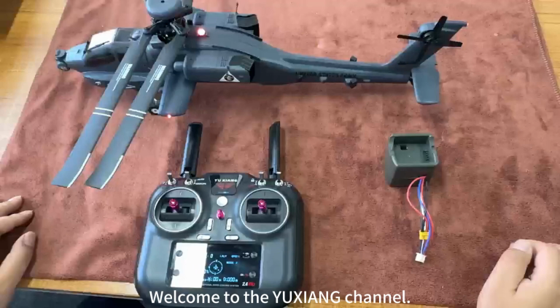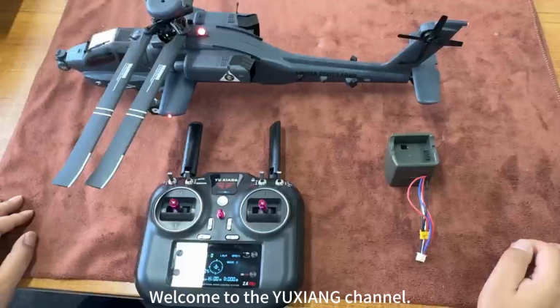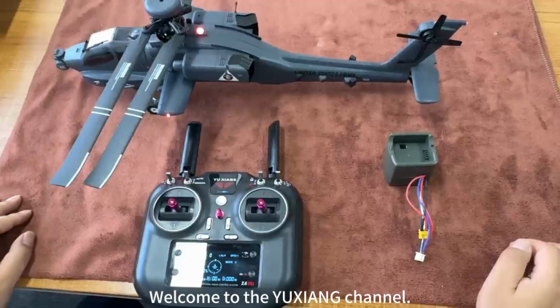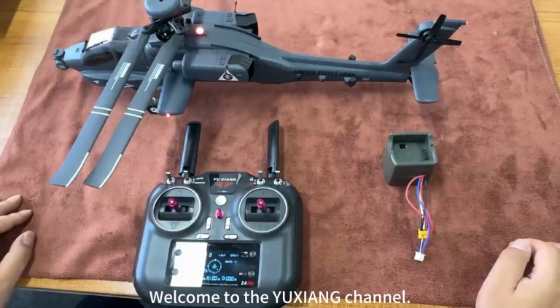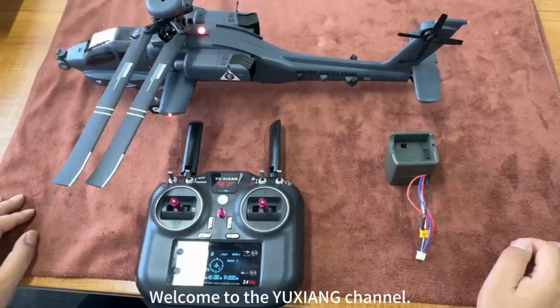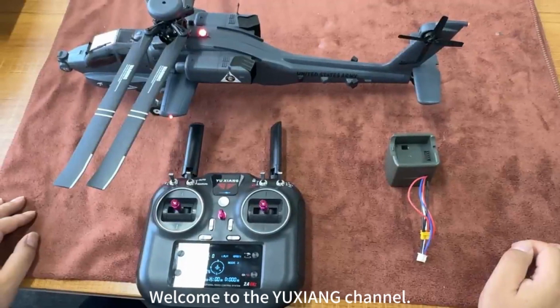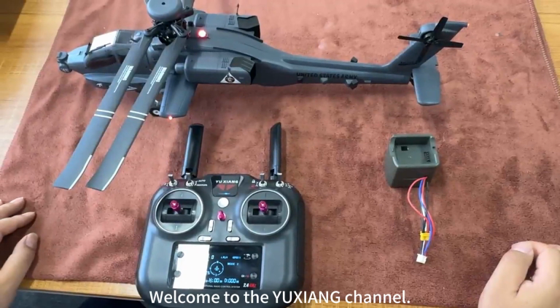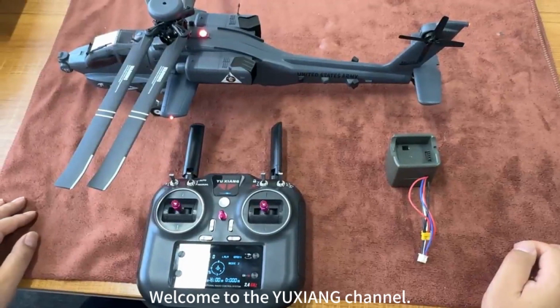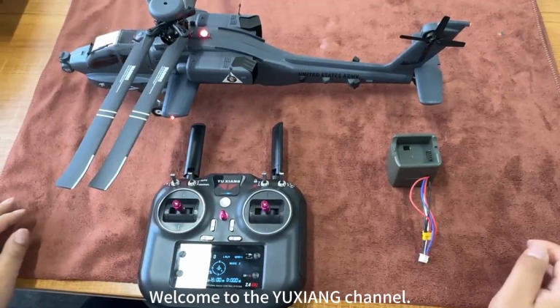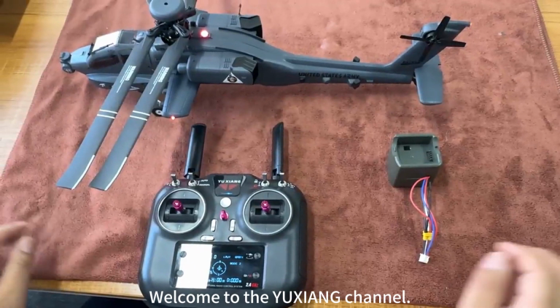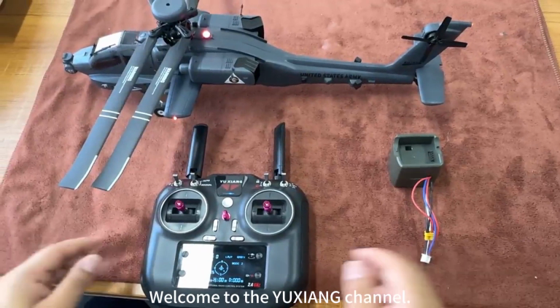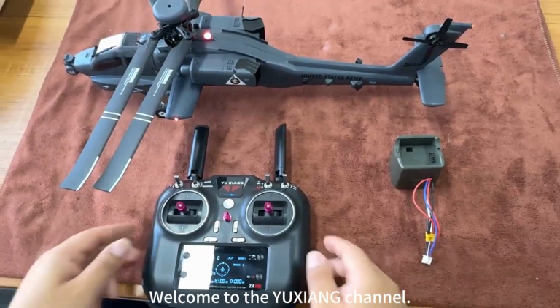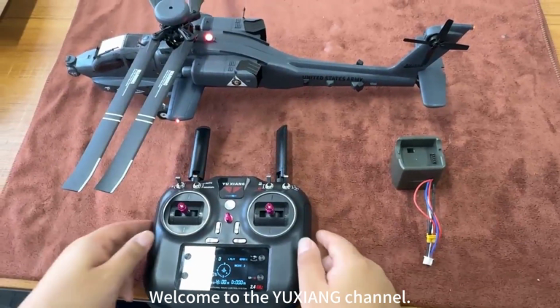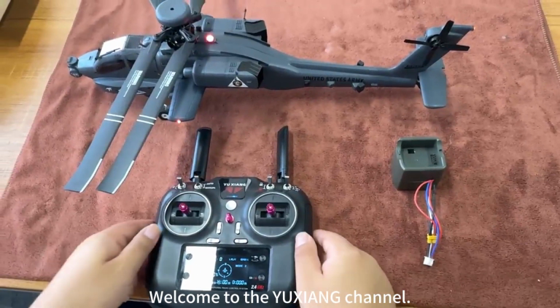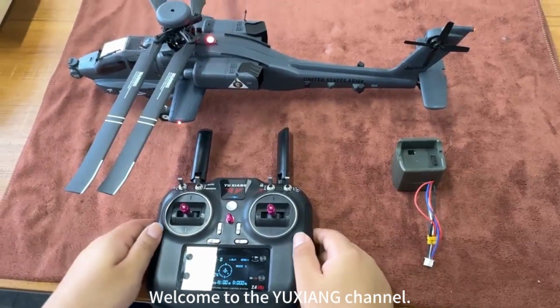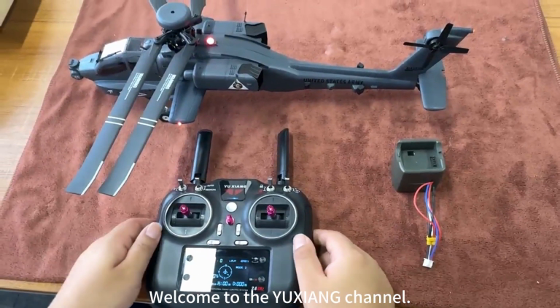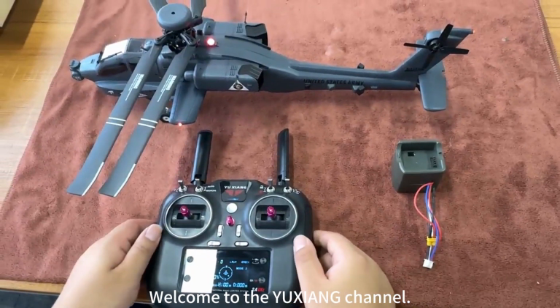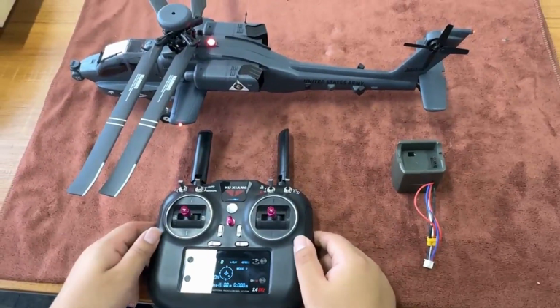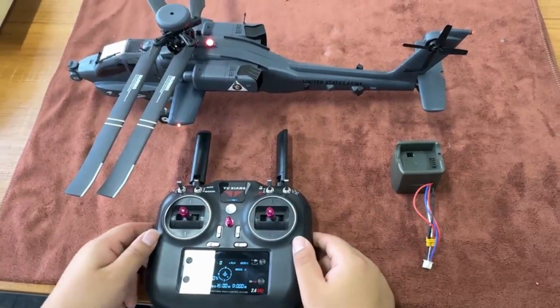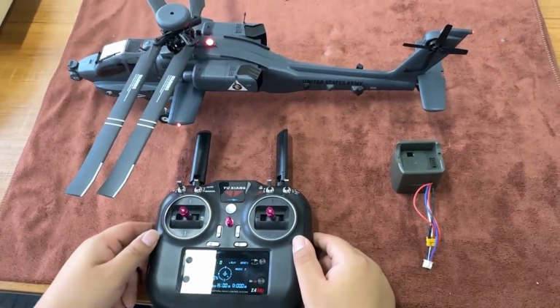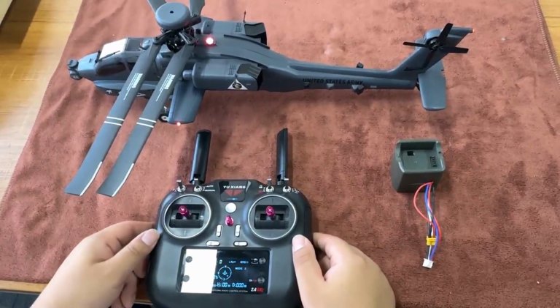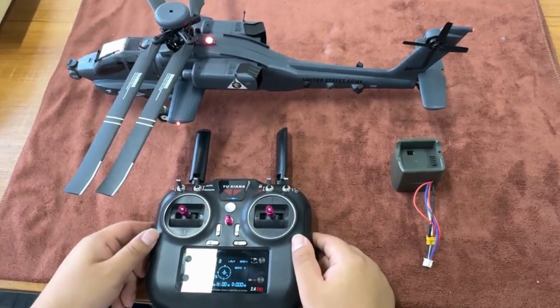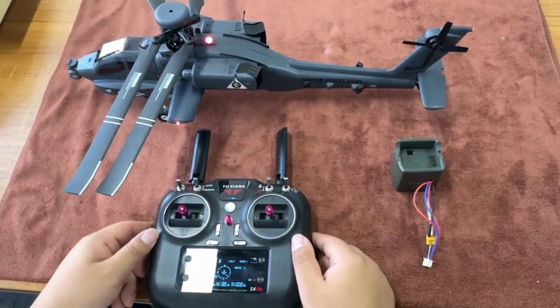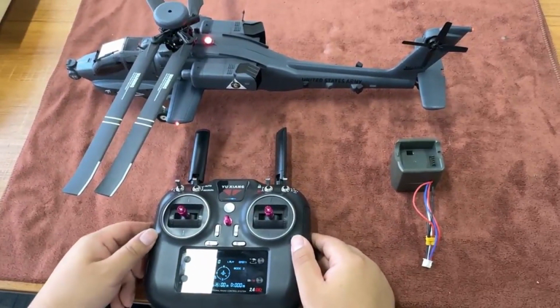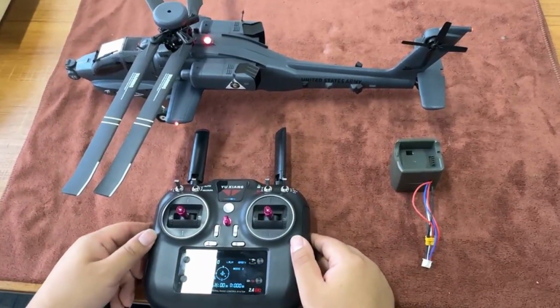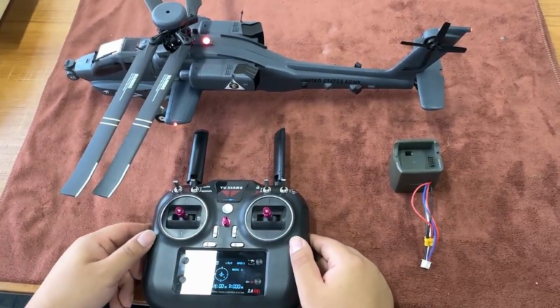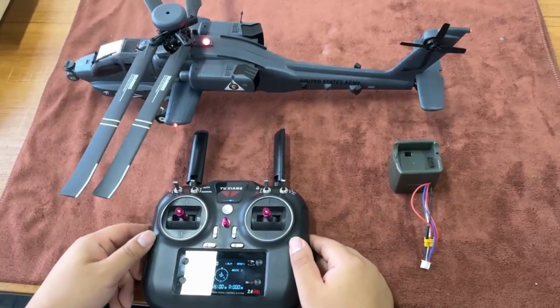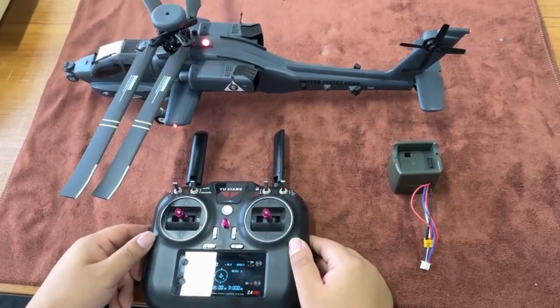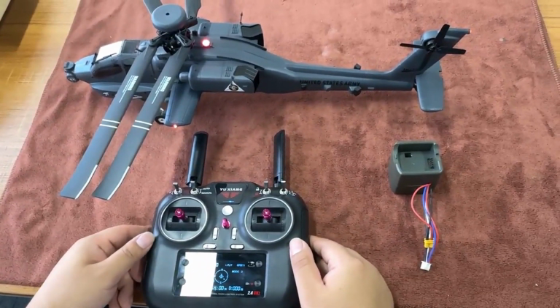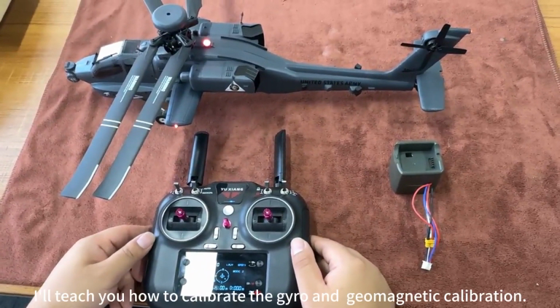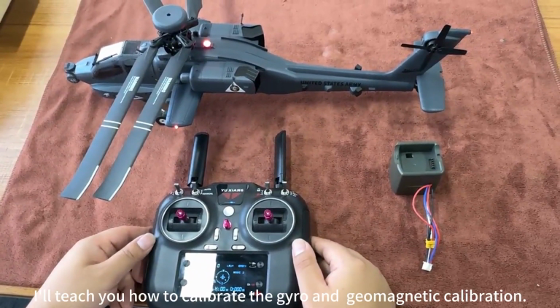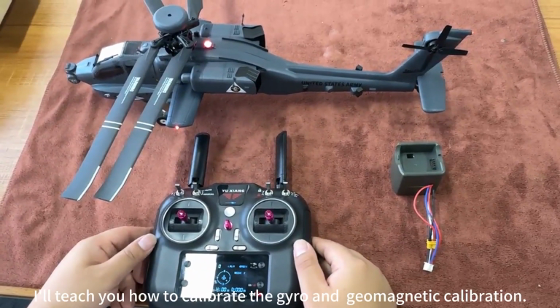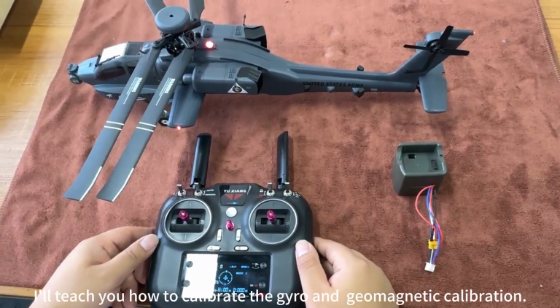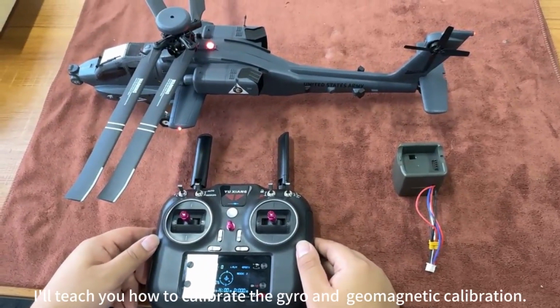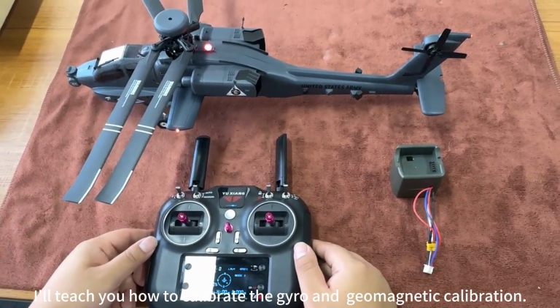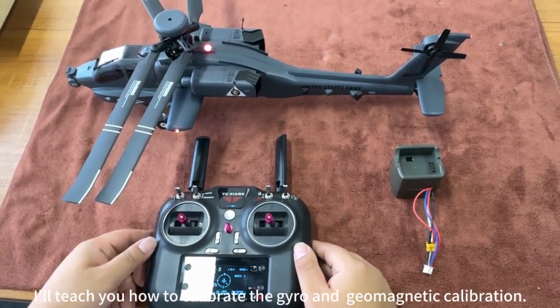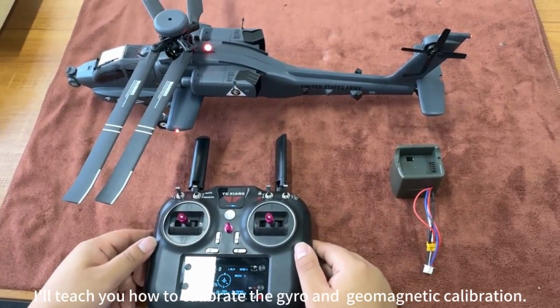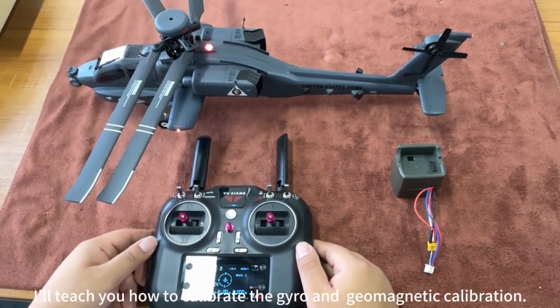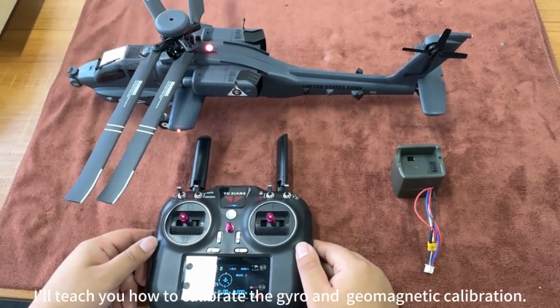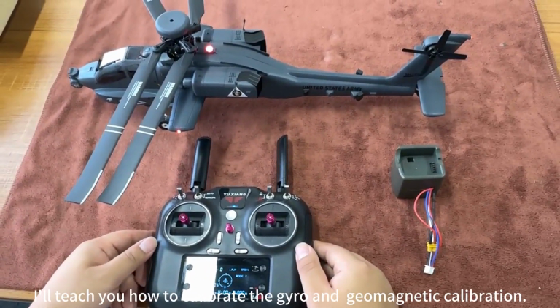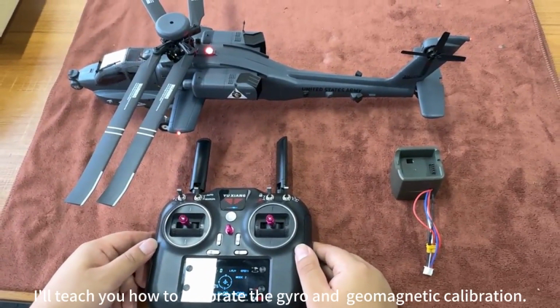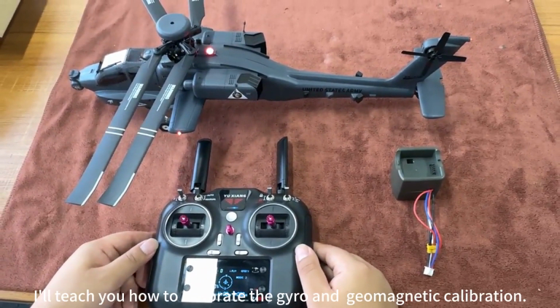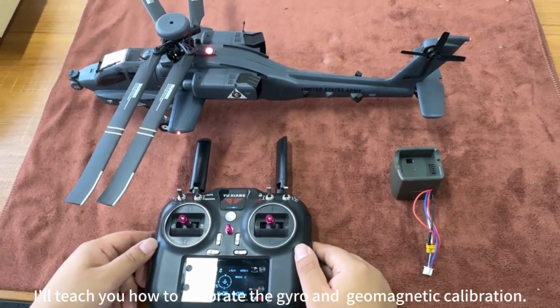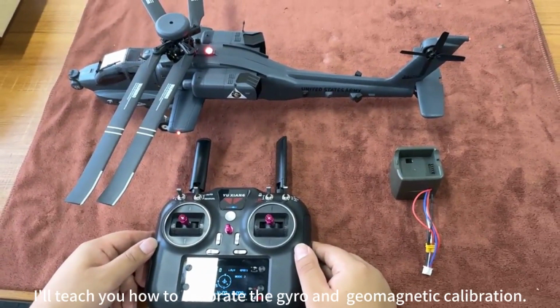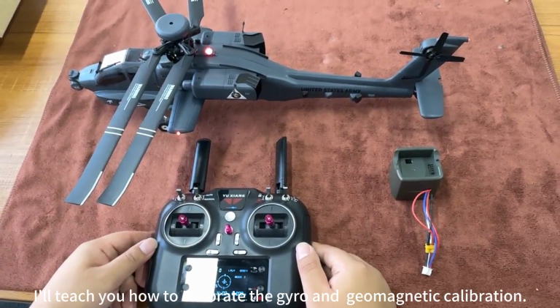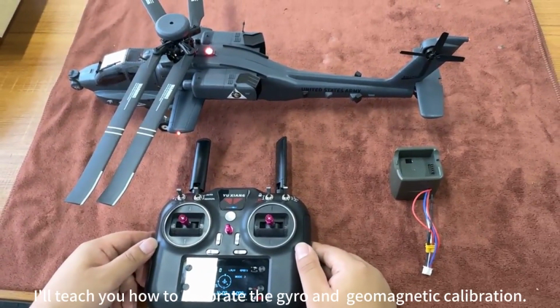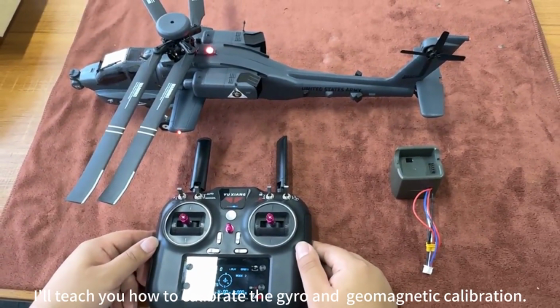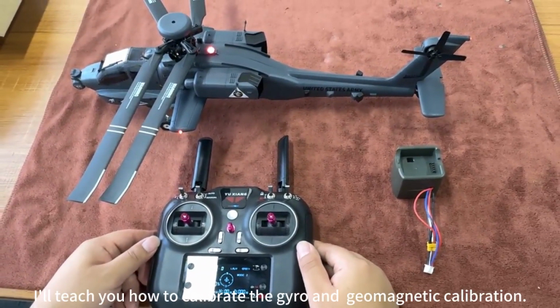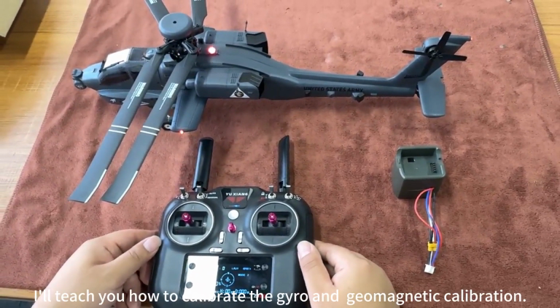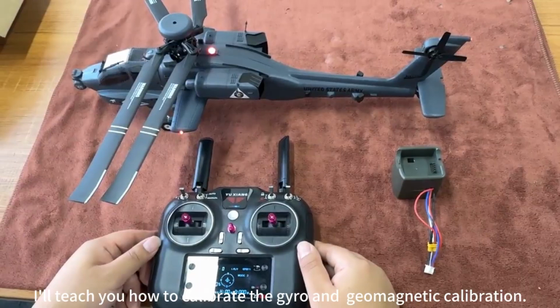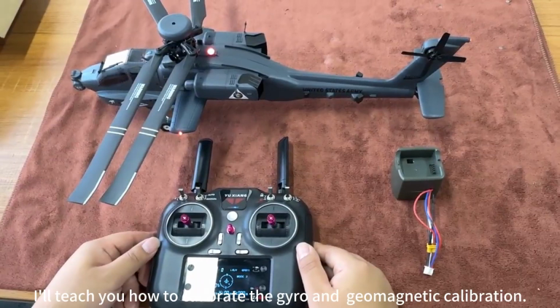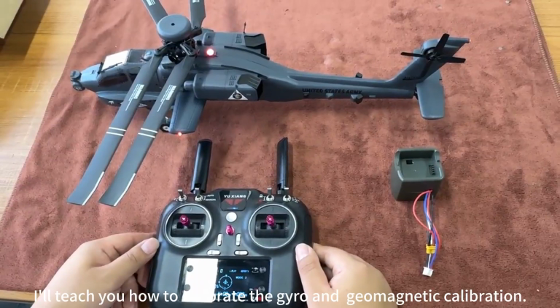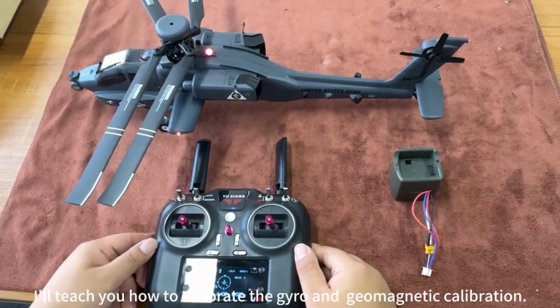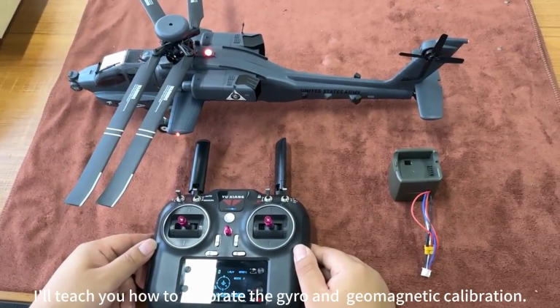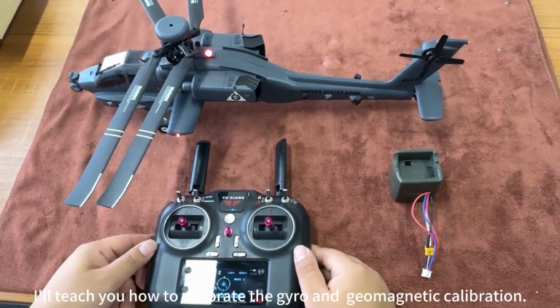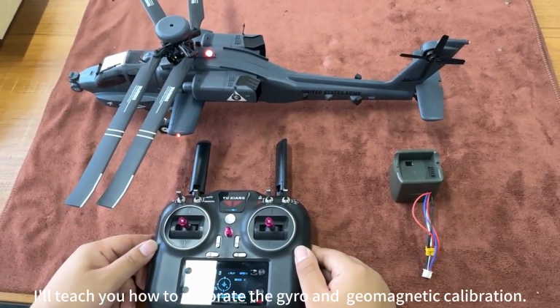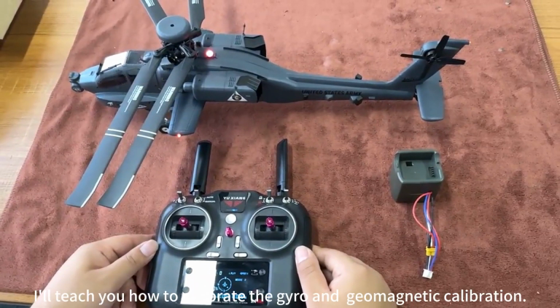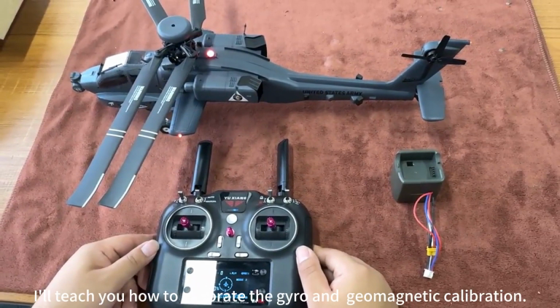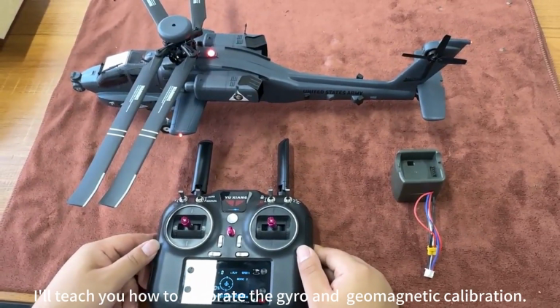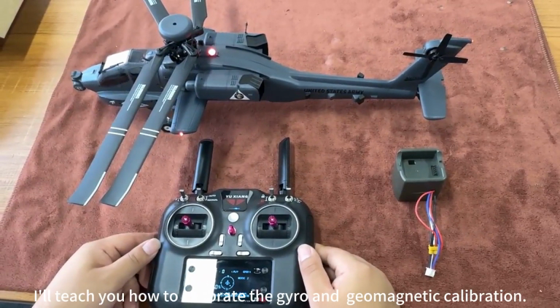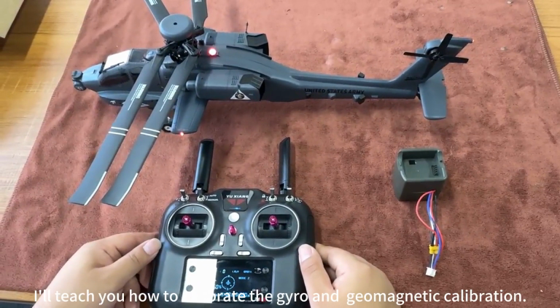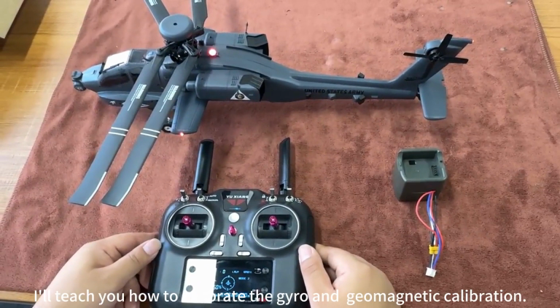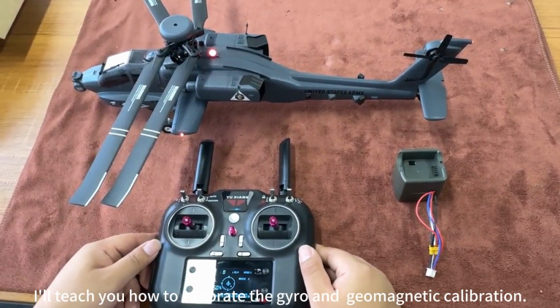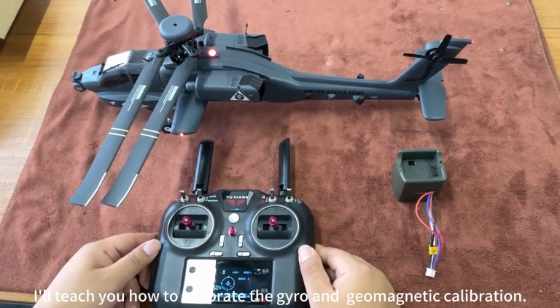Welcome to the Yuxian channel. I'll teach you how to calibrate the gyro and geomagnetic calibration.